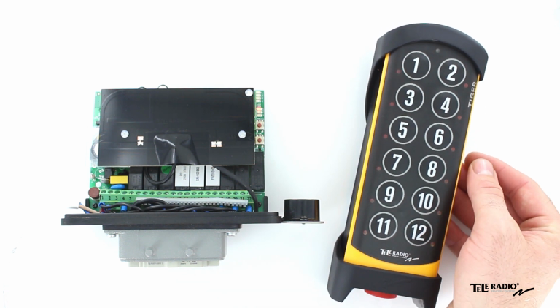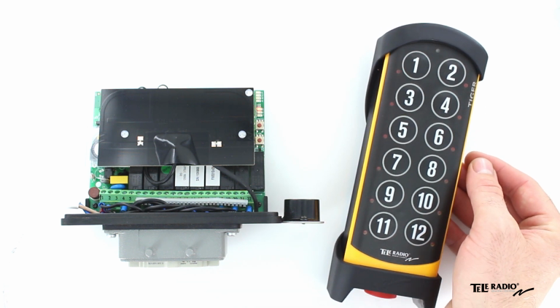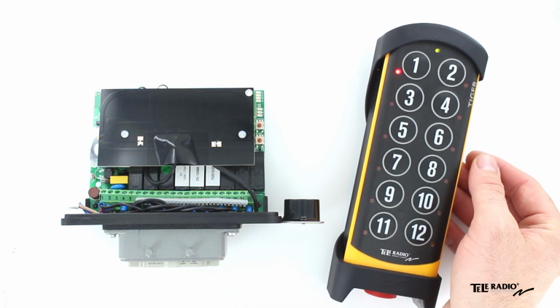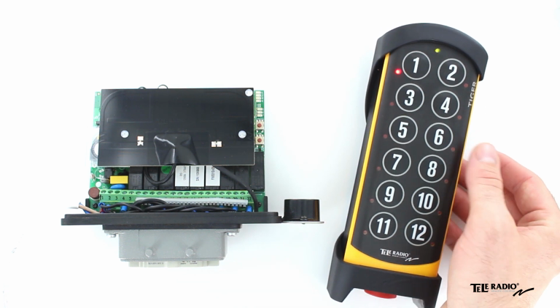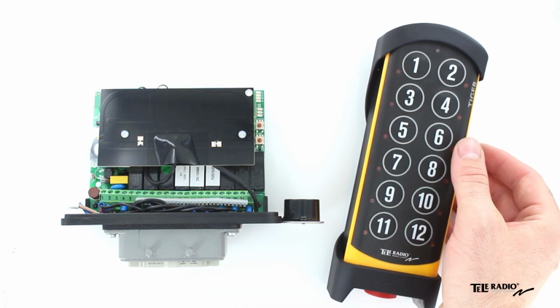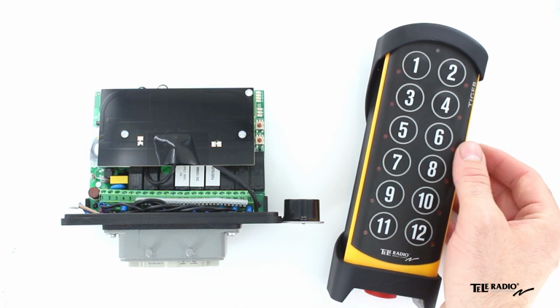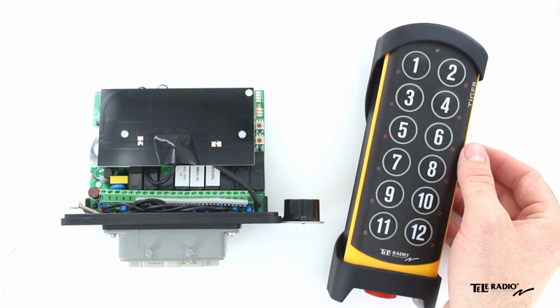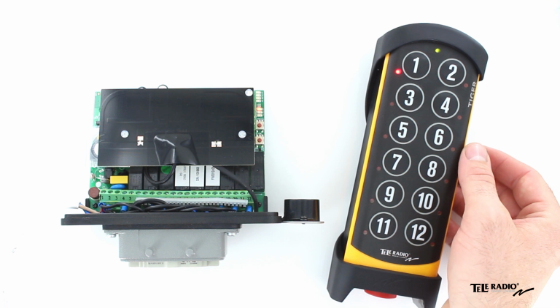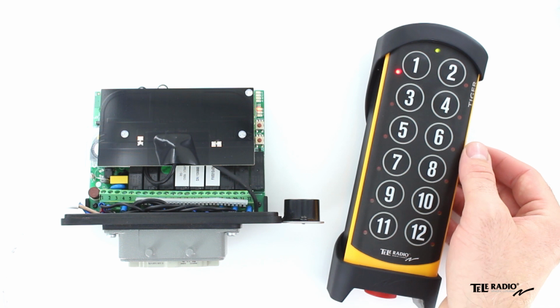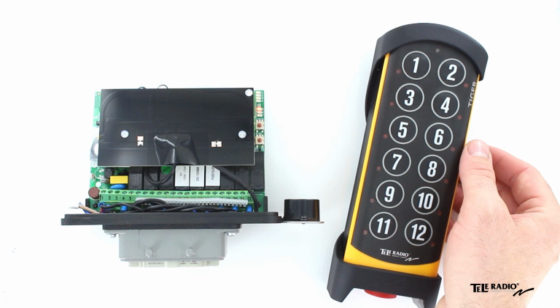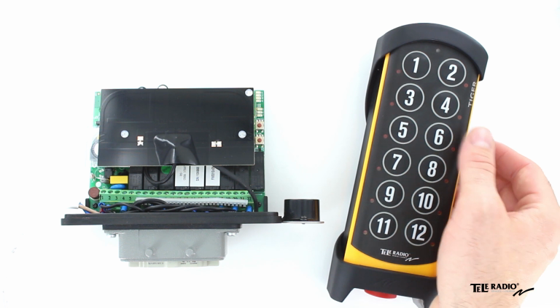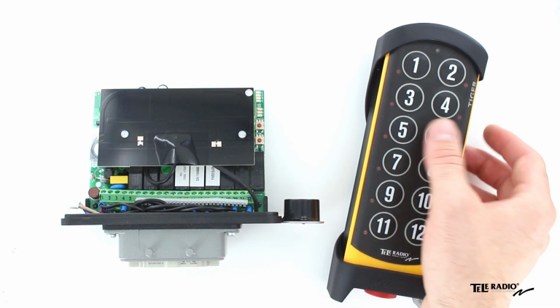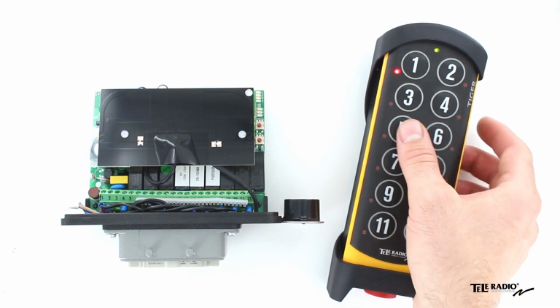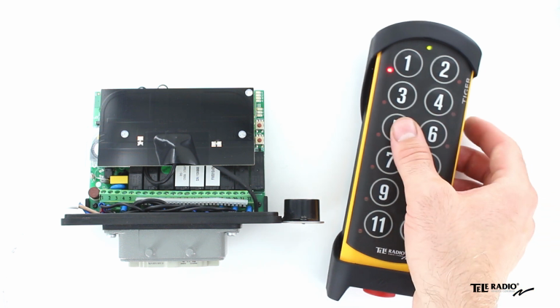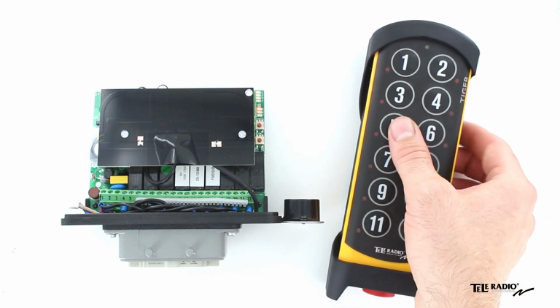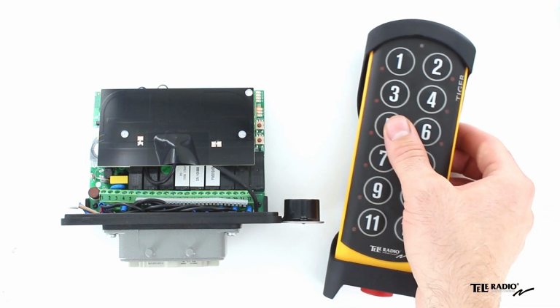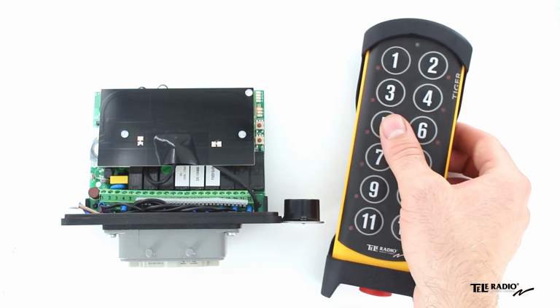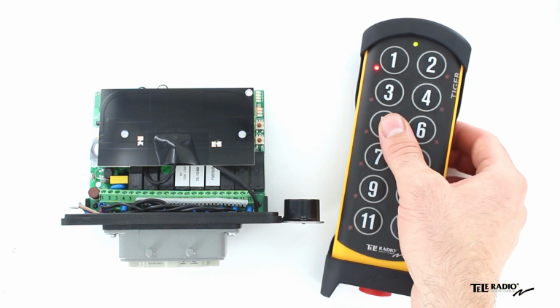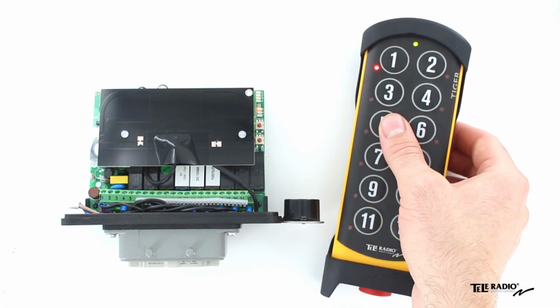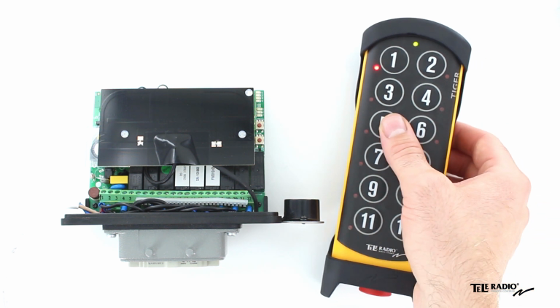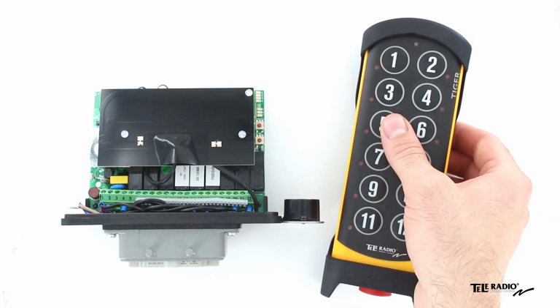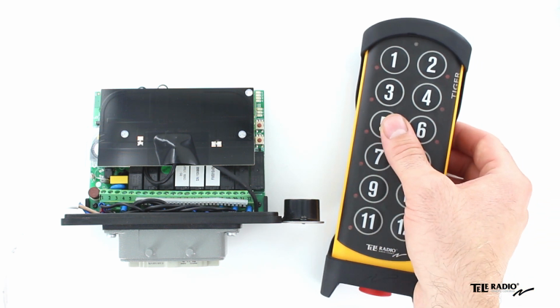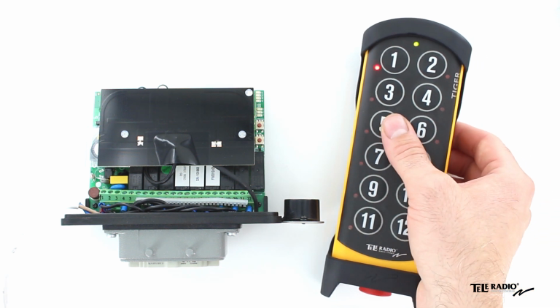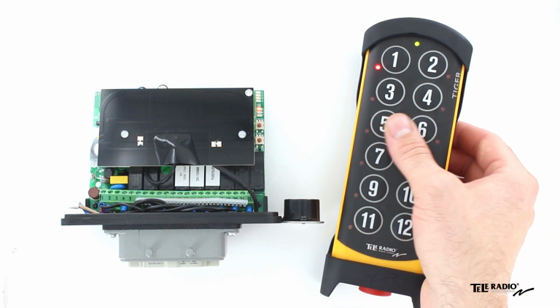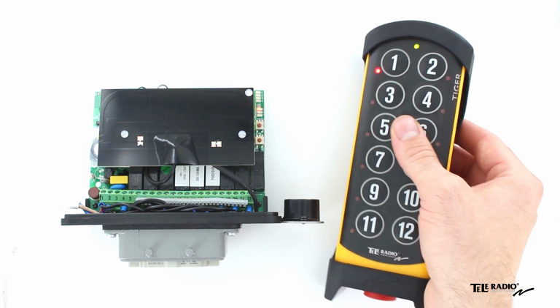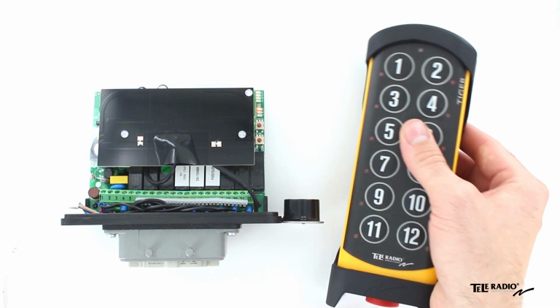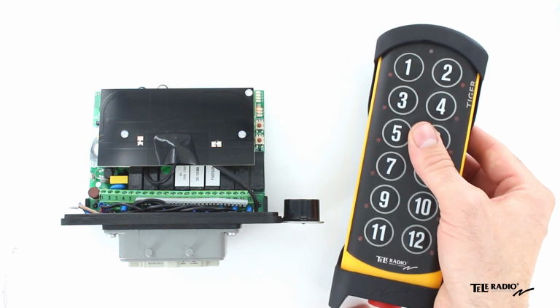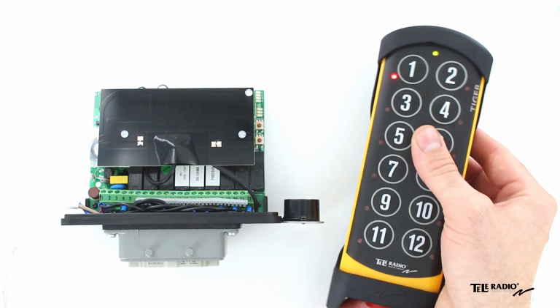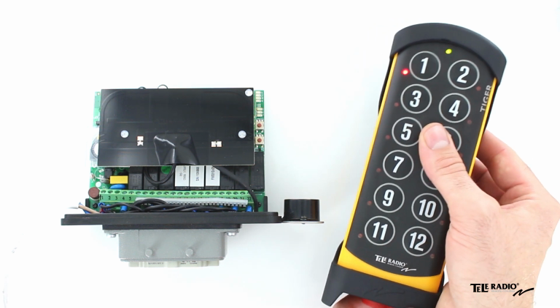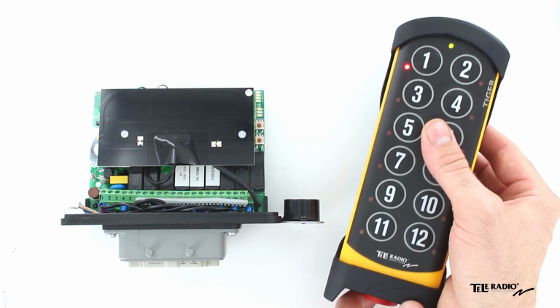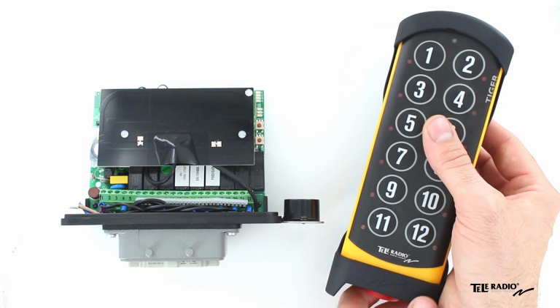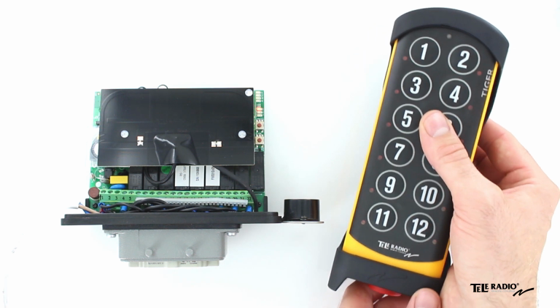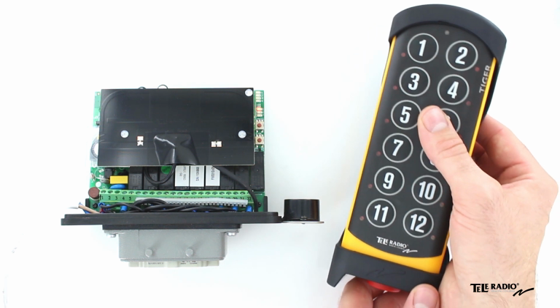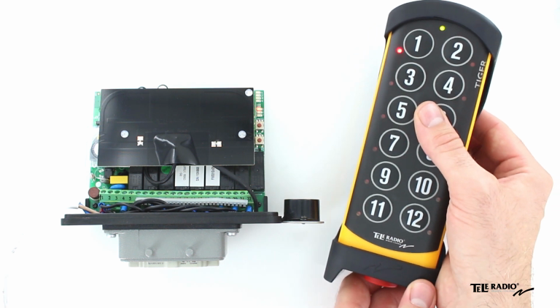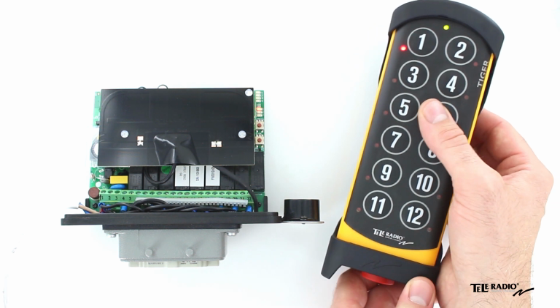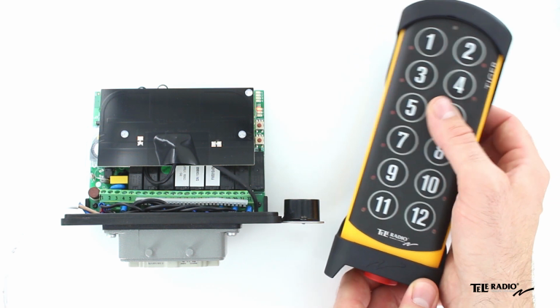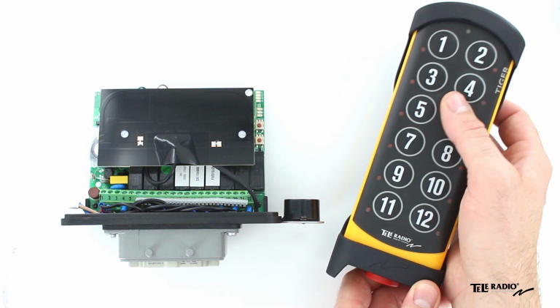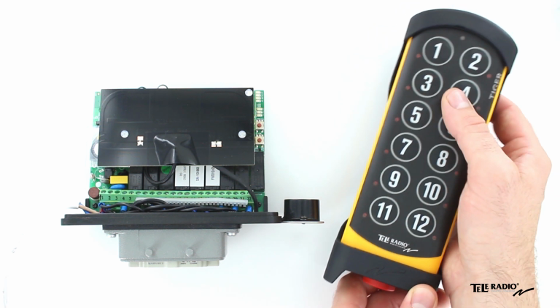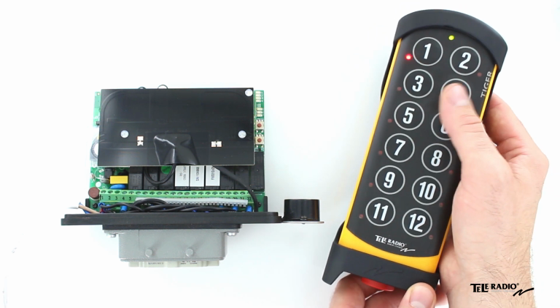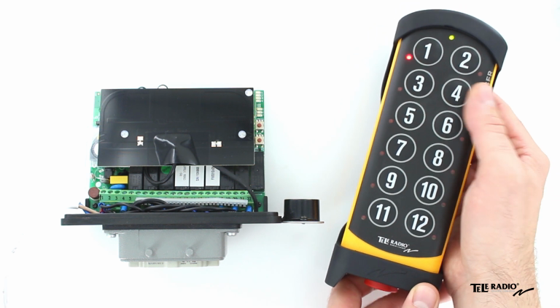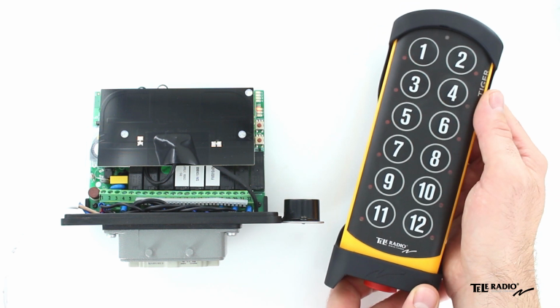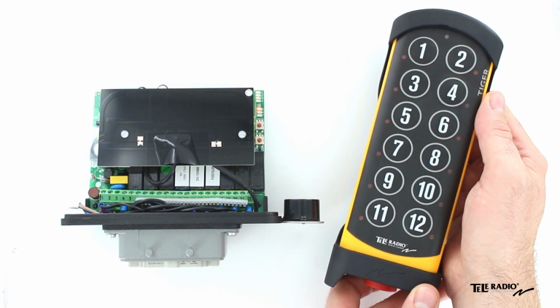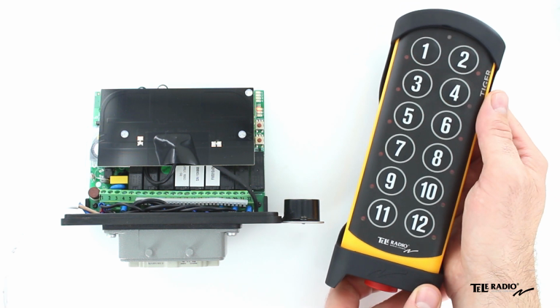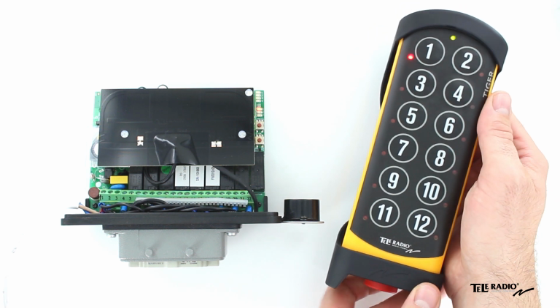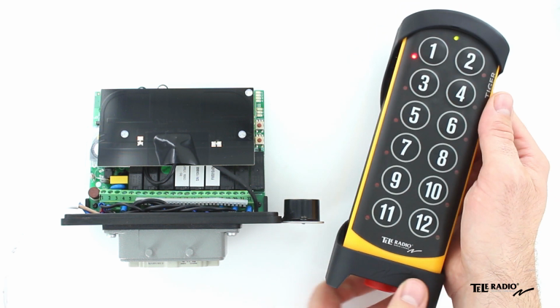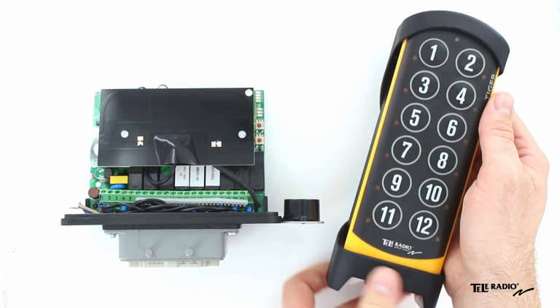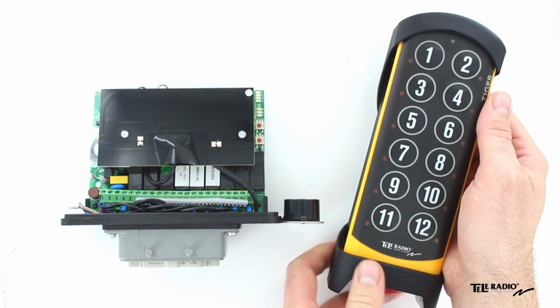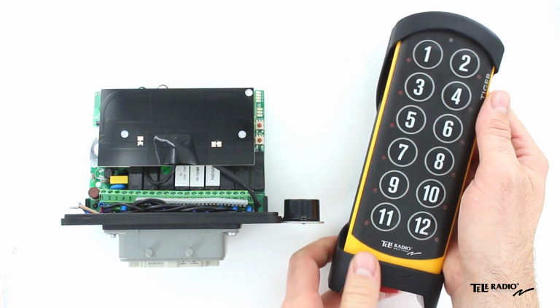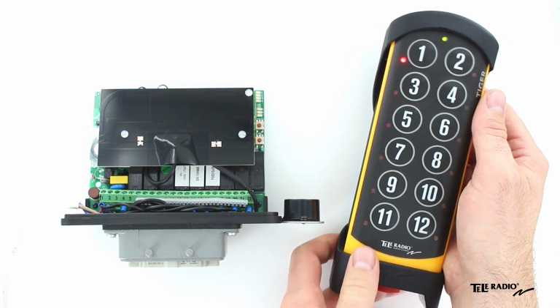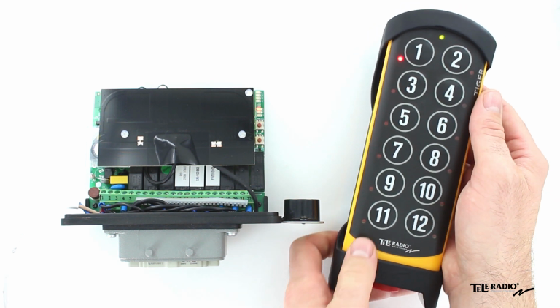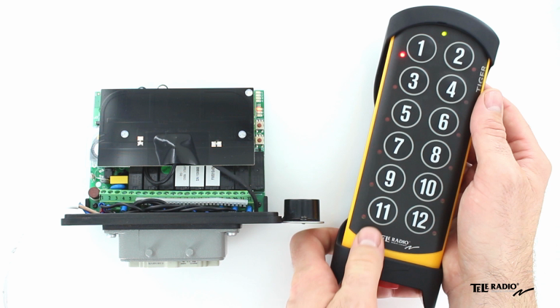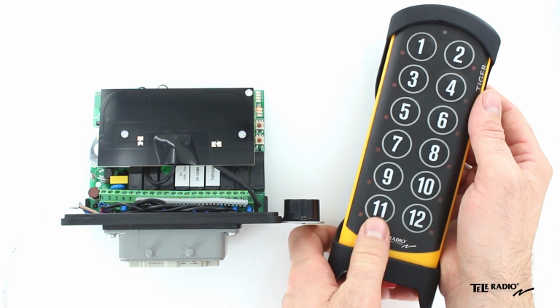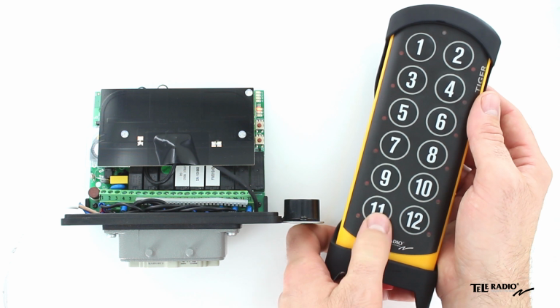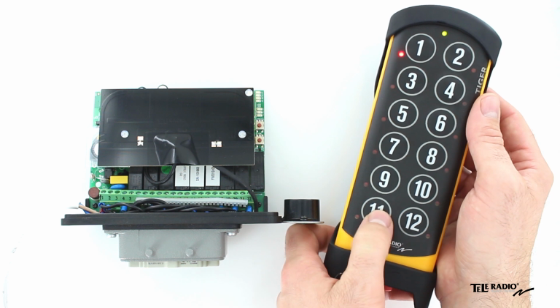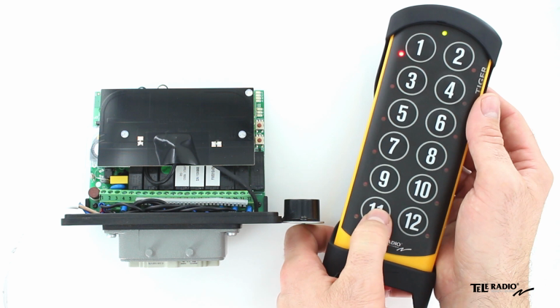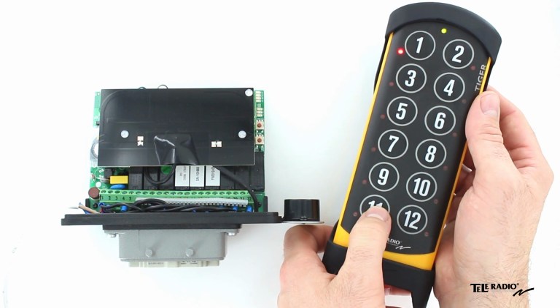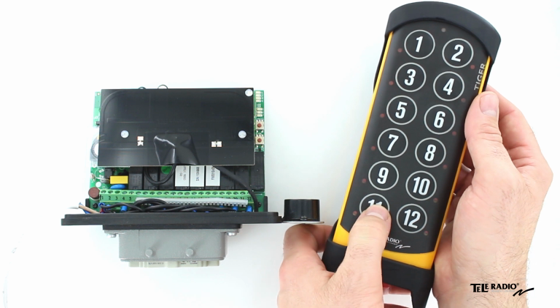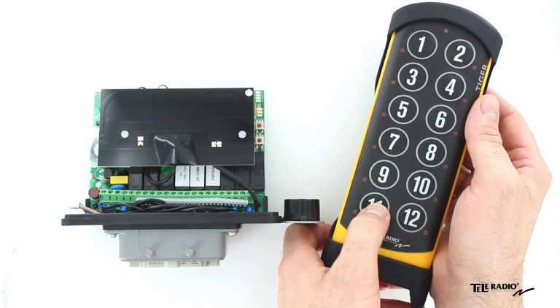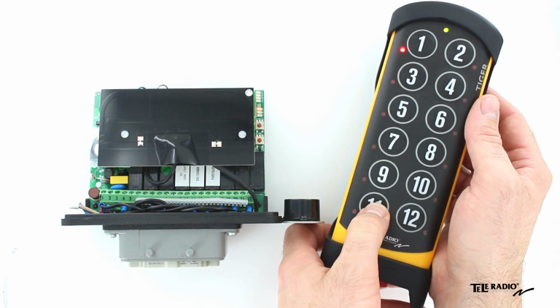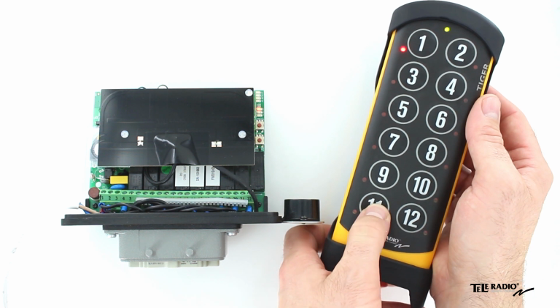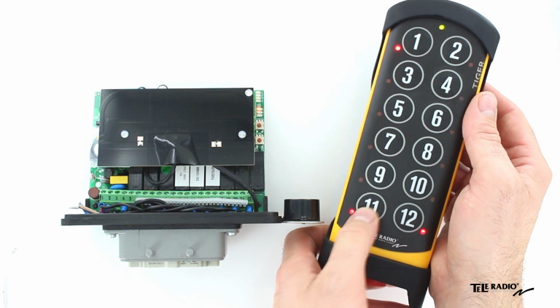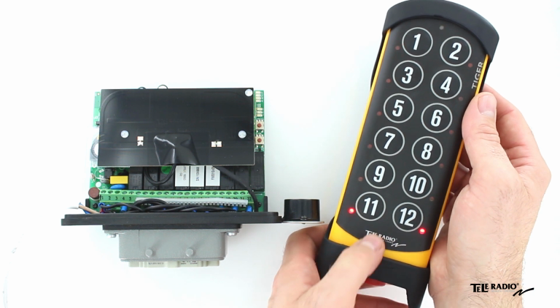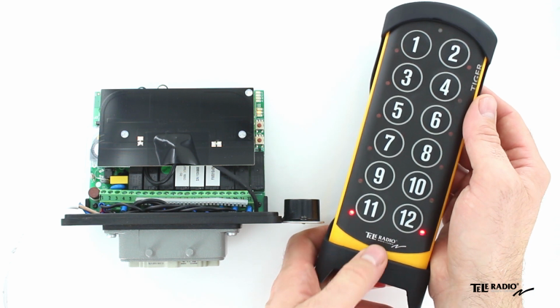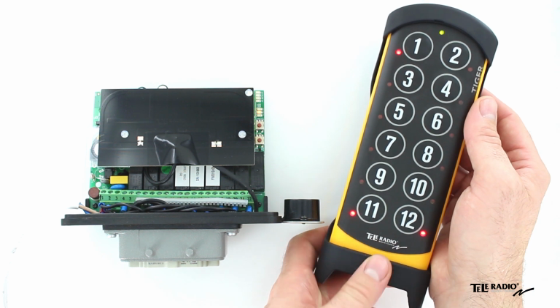Occupied positions are indicated by a steadily lit LED. Press the left start button to confirm.